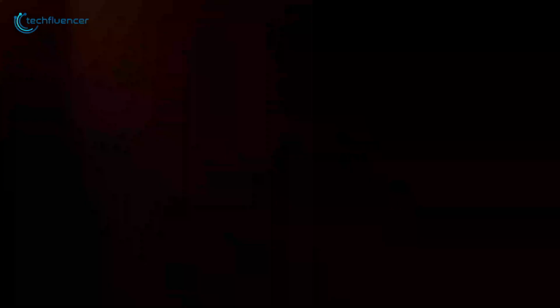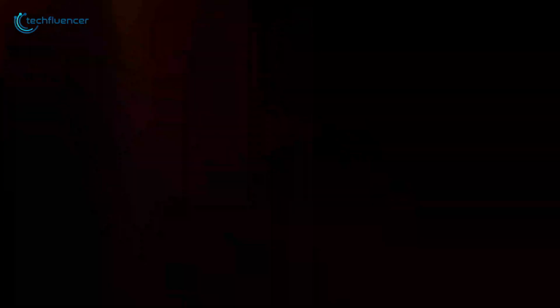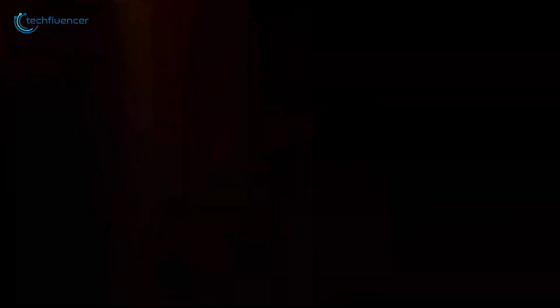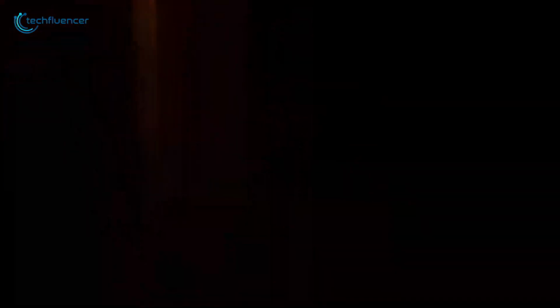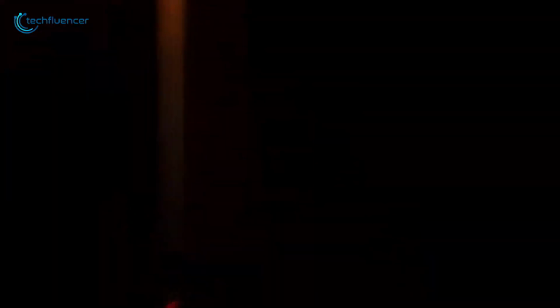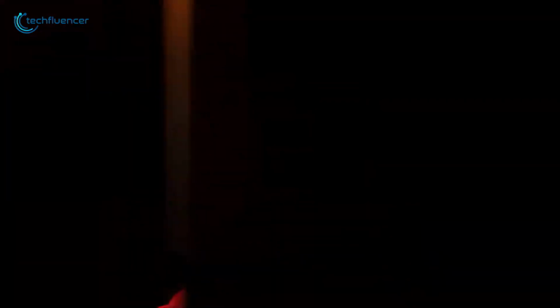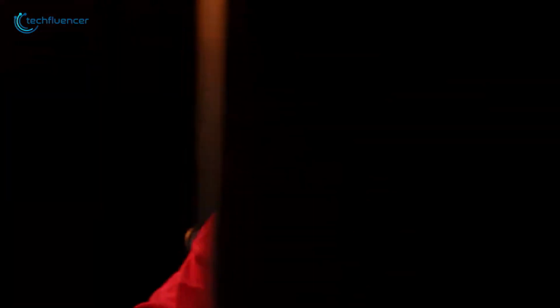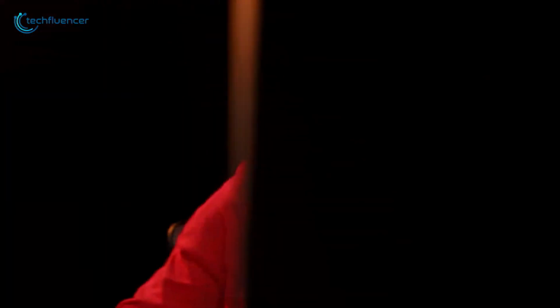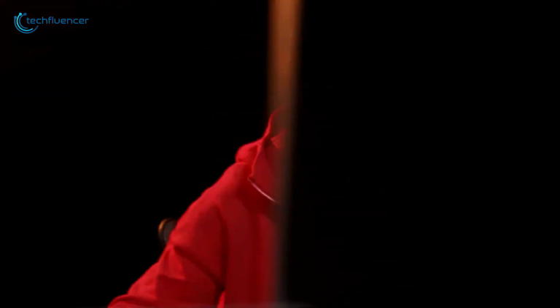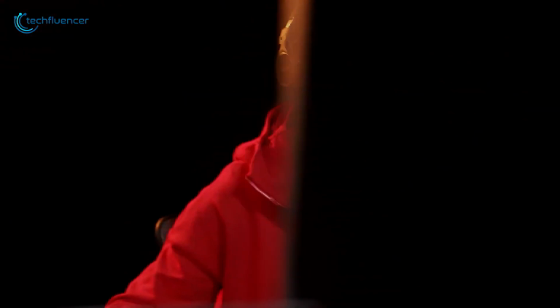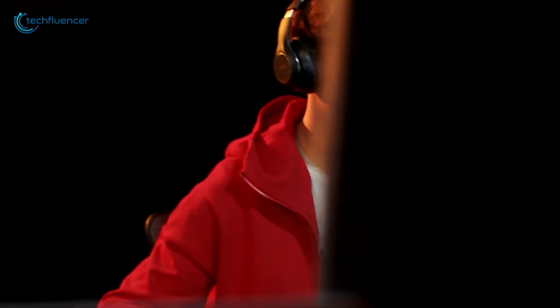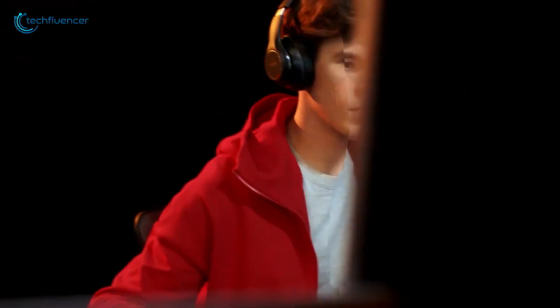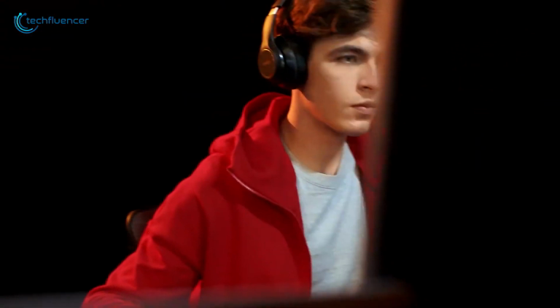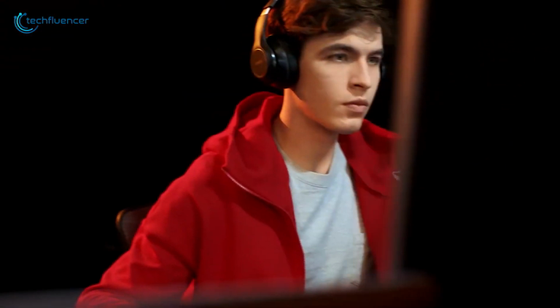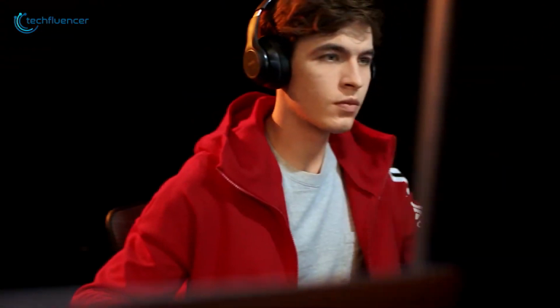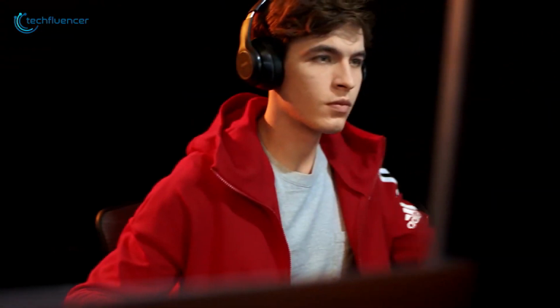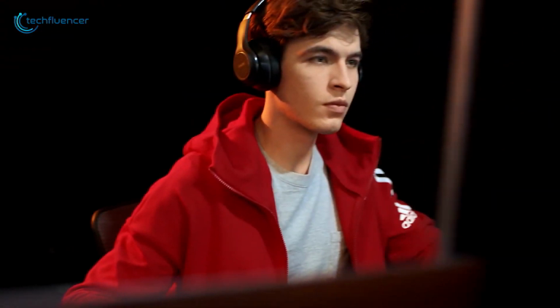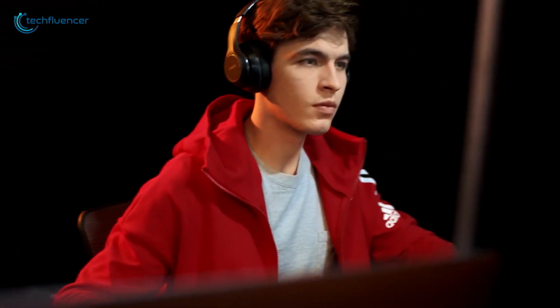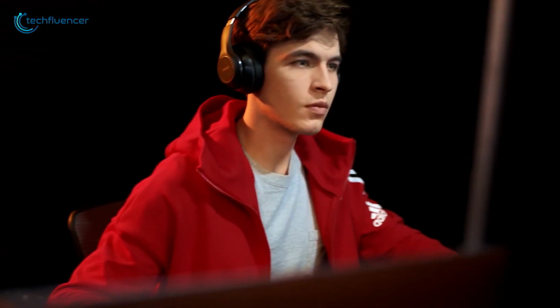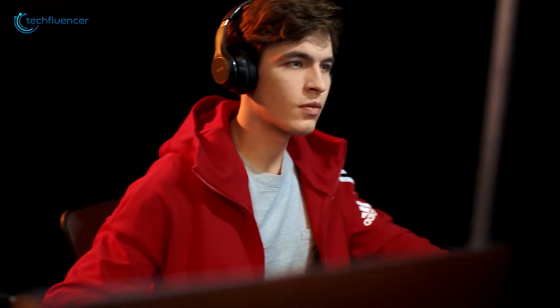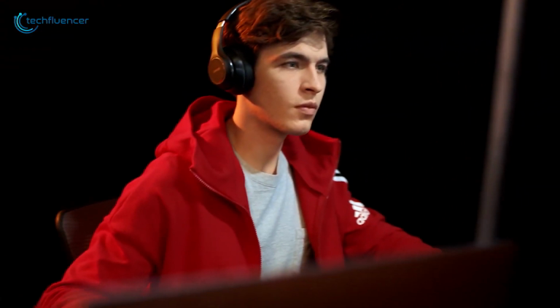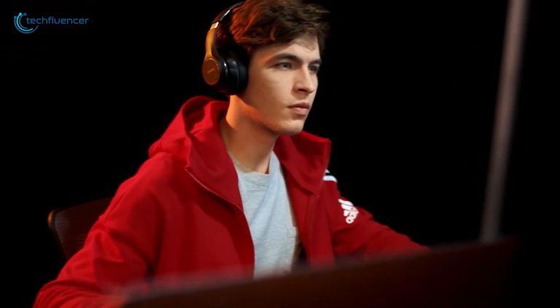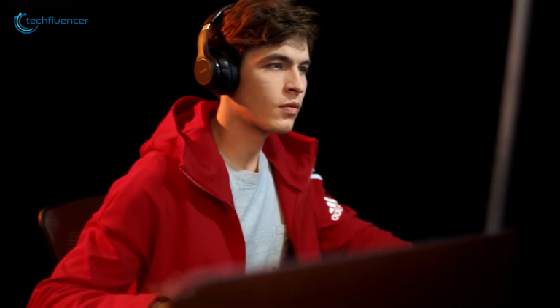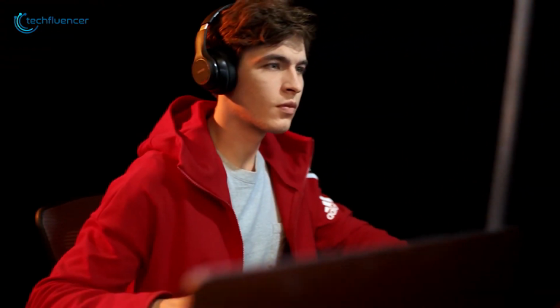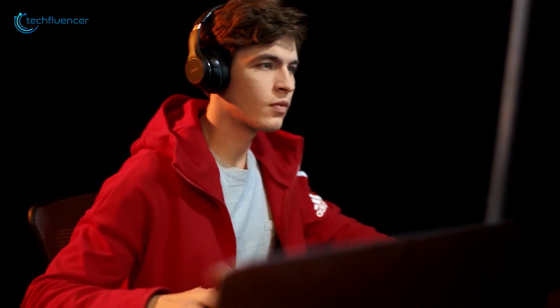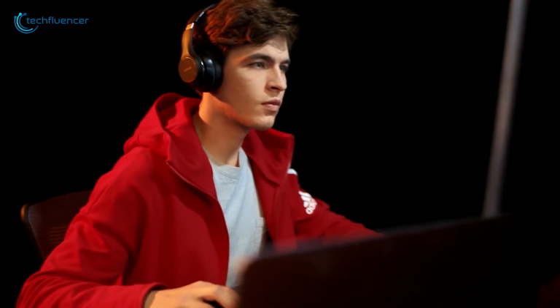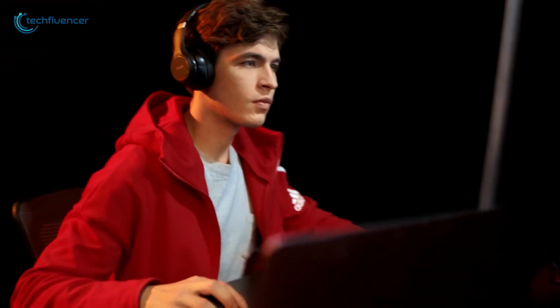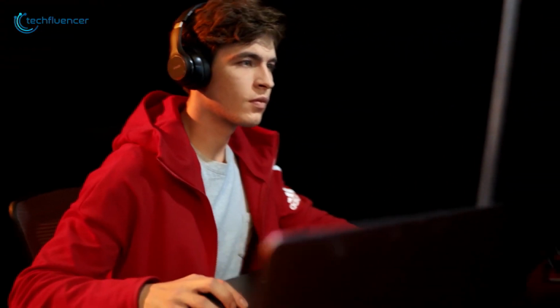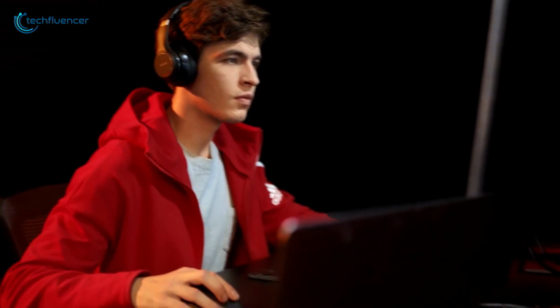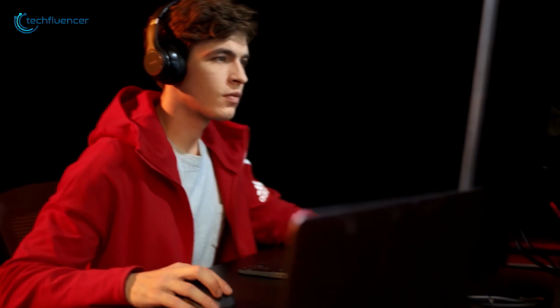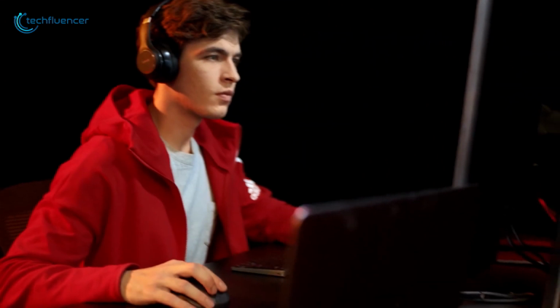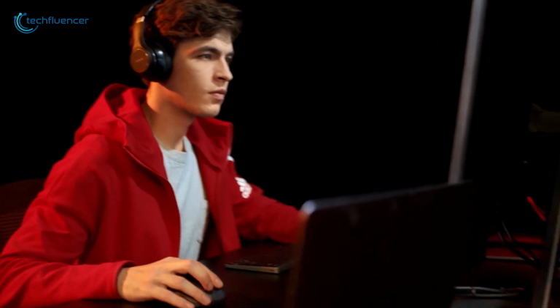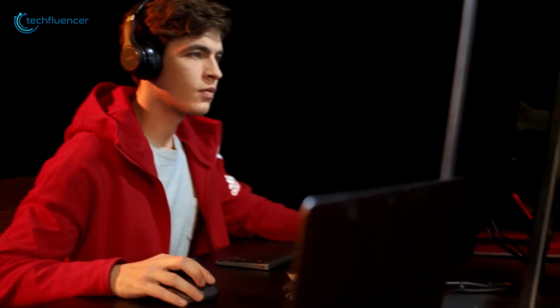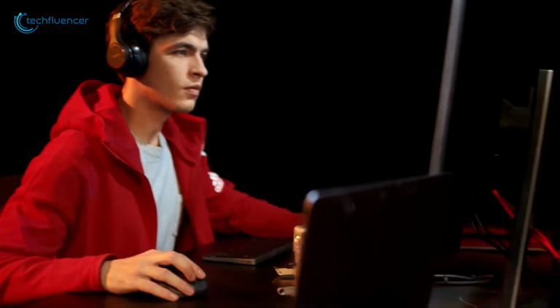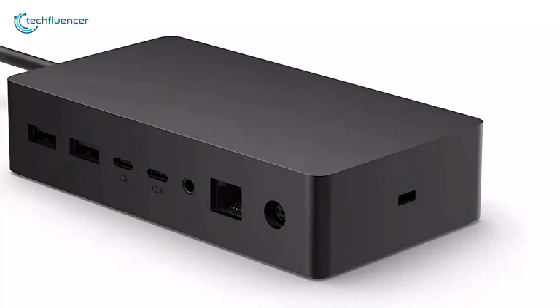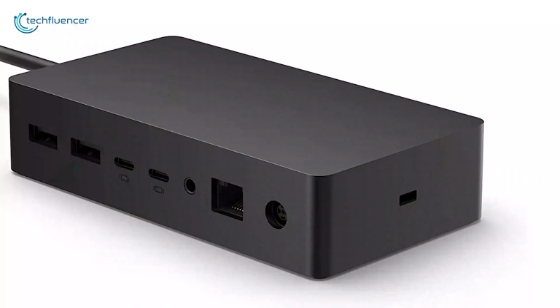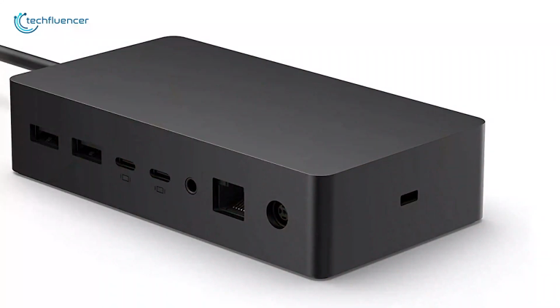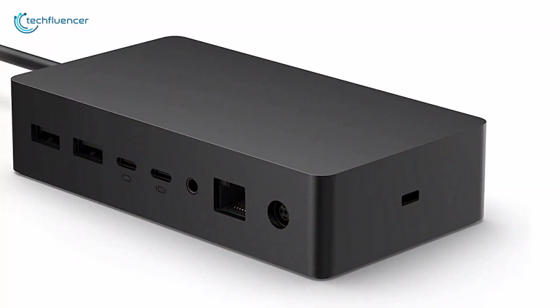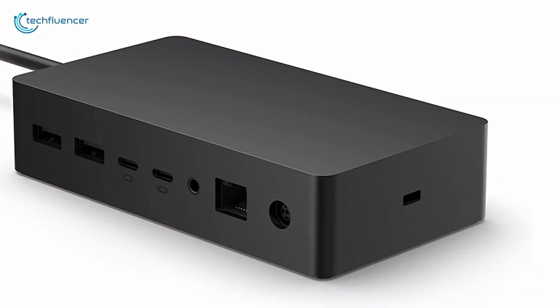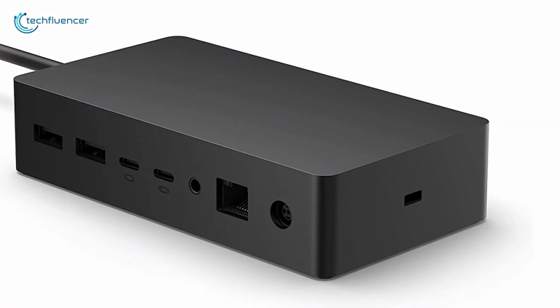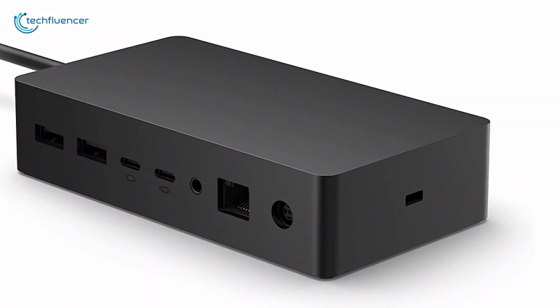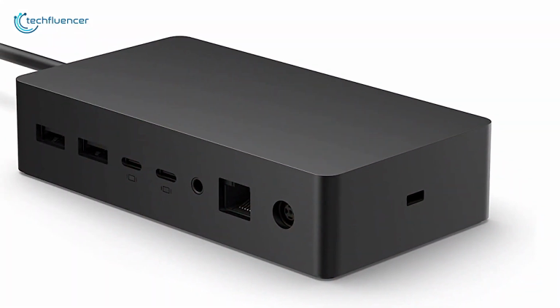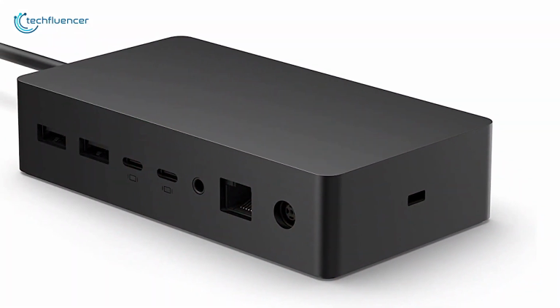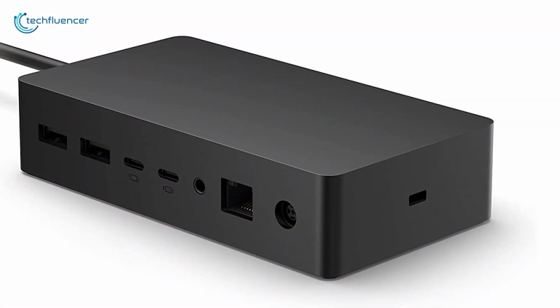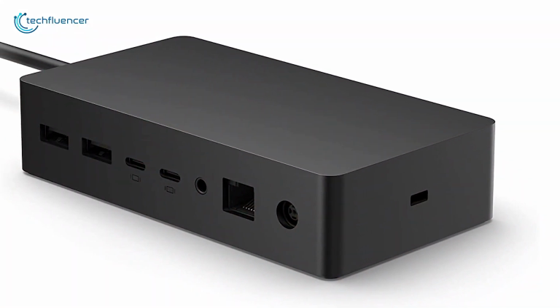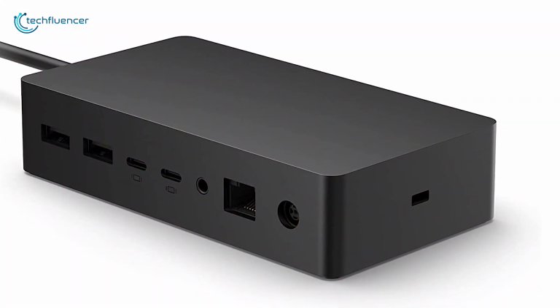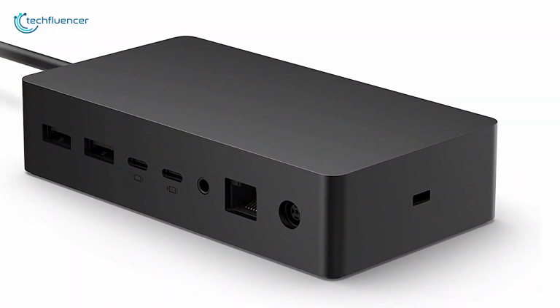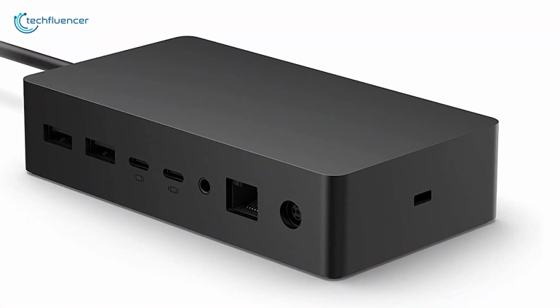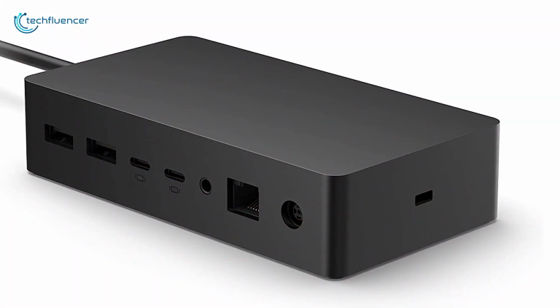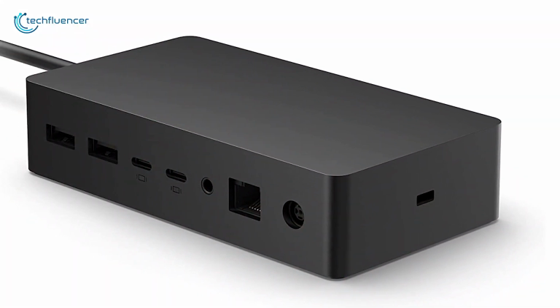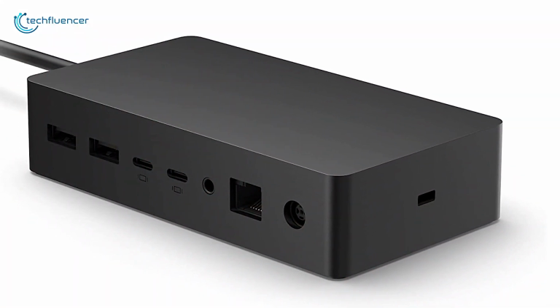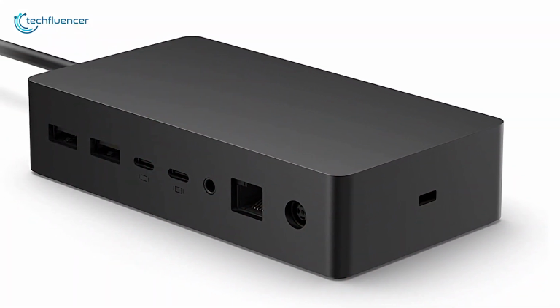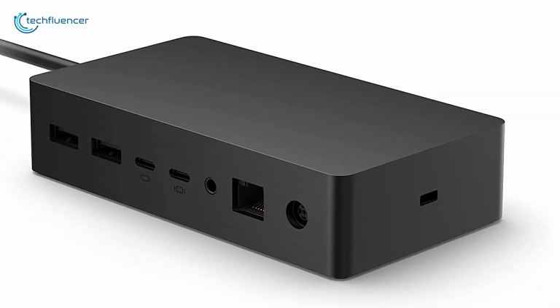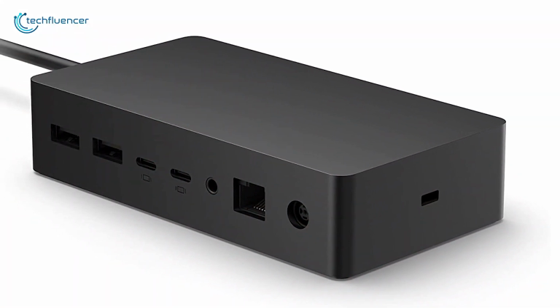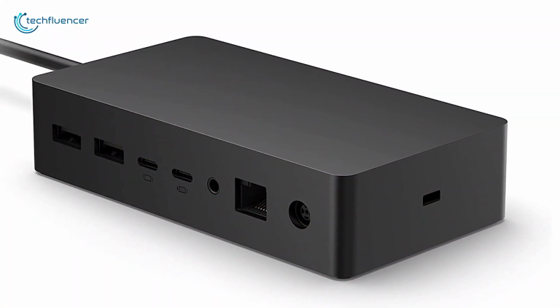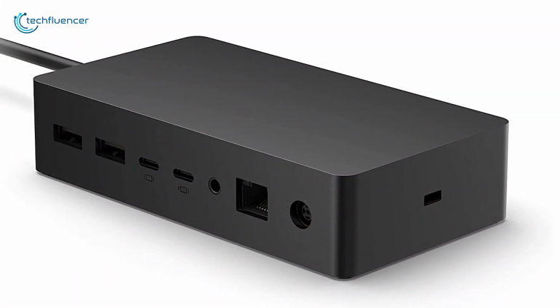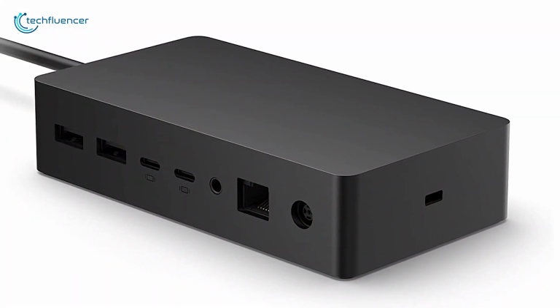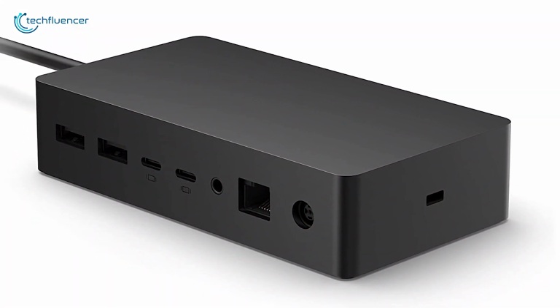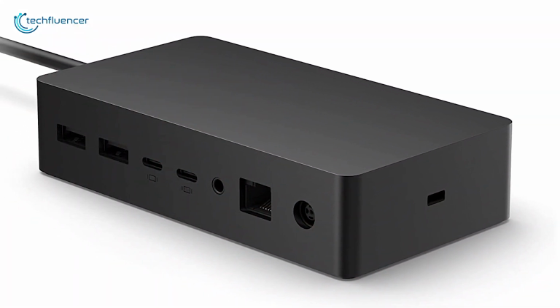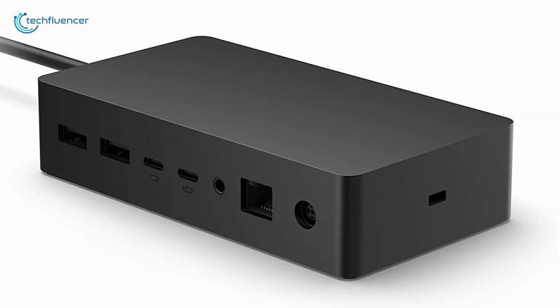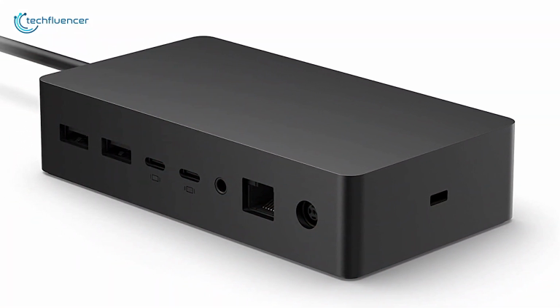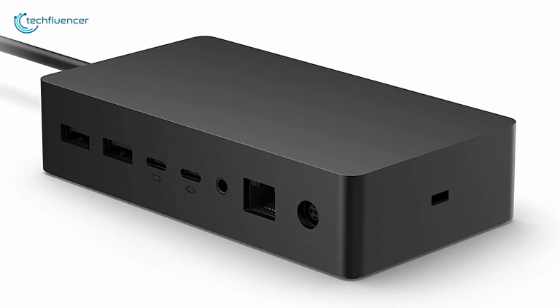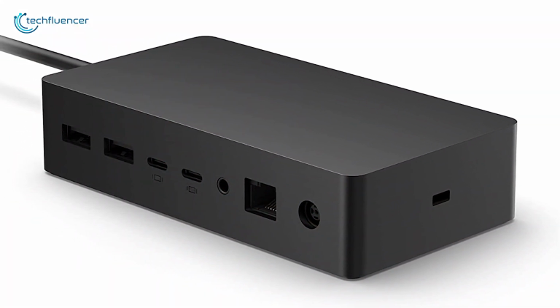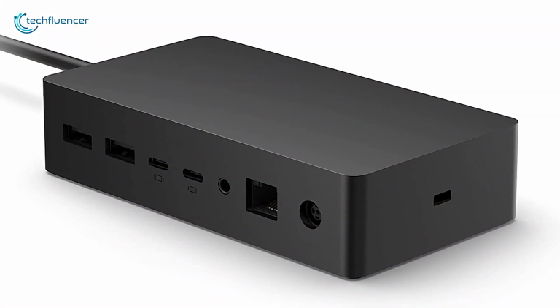If you would like to boost port selection and external monitor support, the Surface Dock 2 will make a great addition to your Surface laptops.